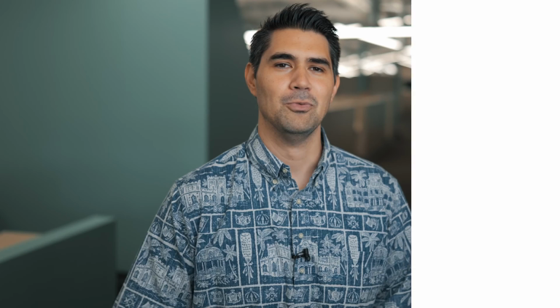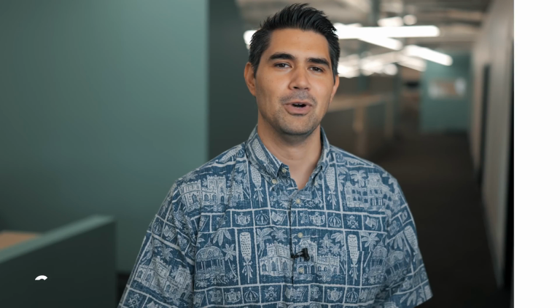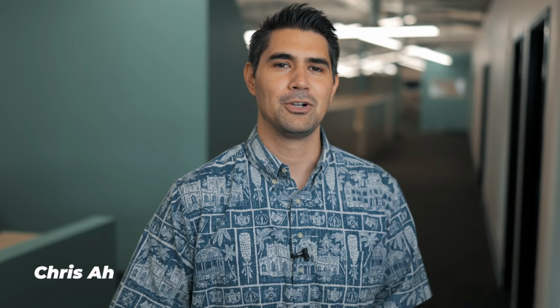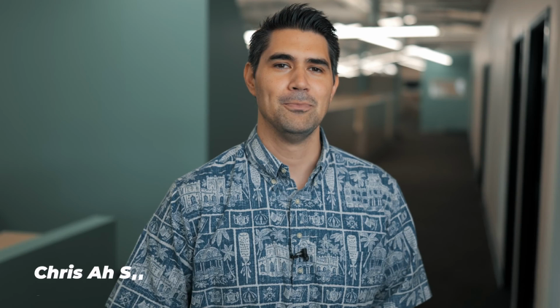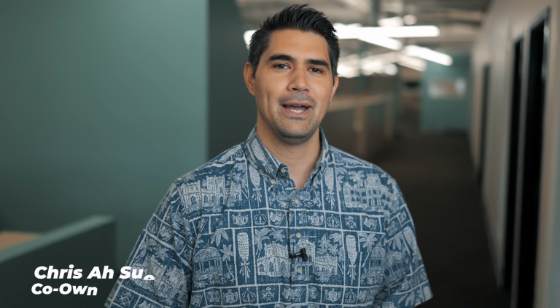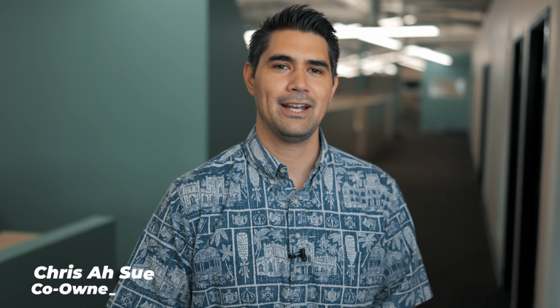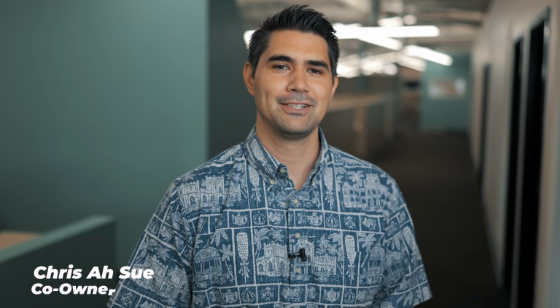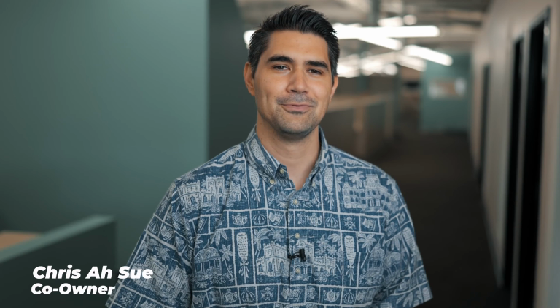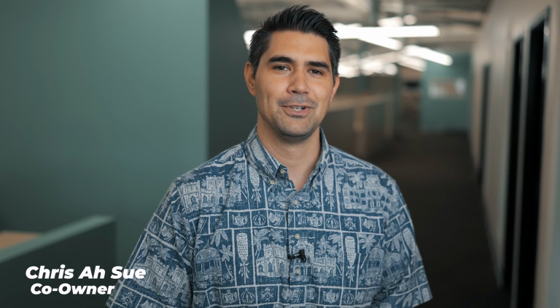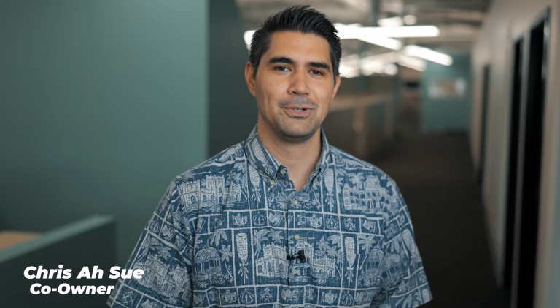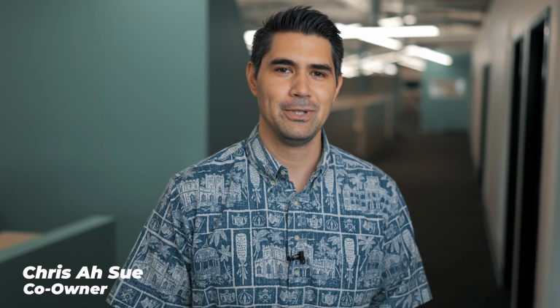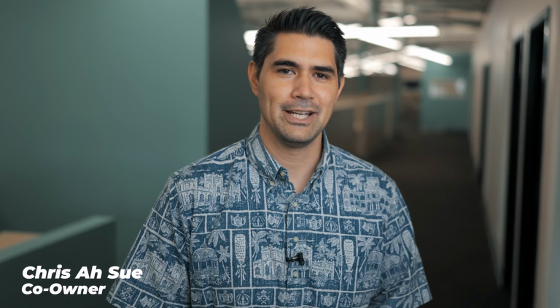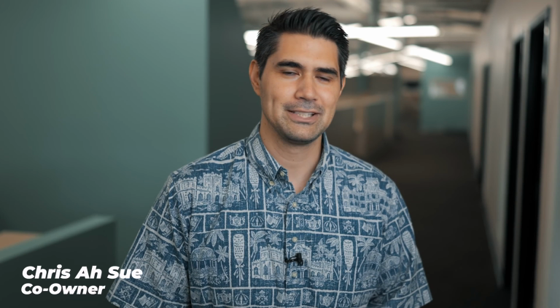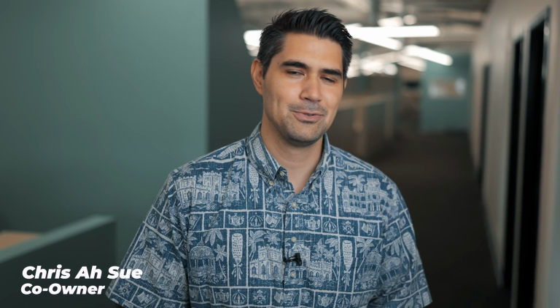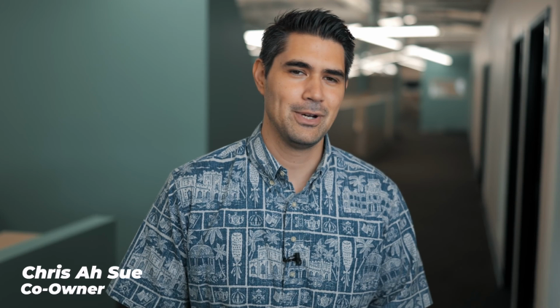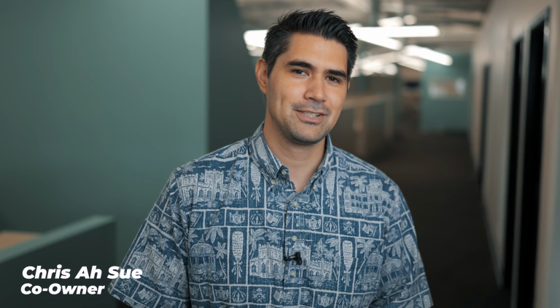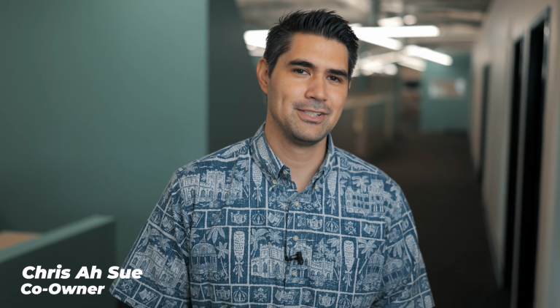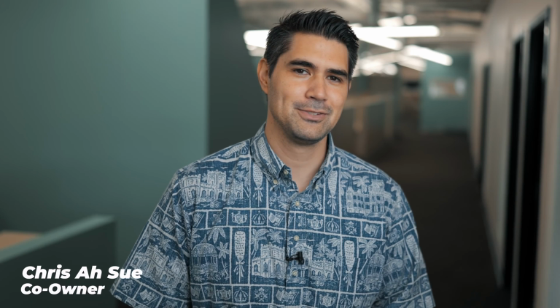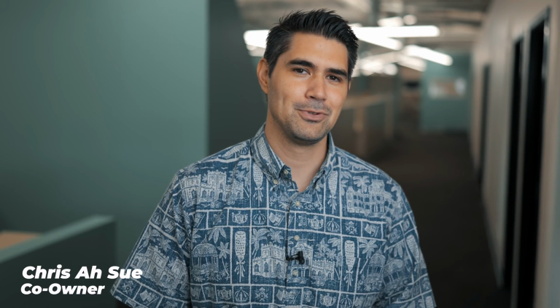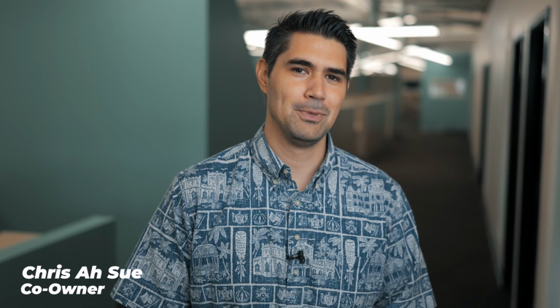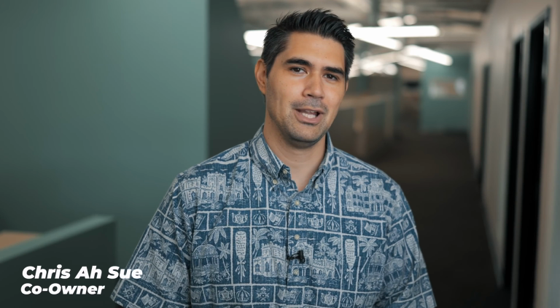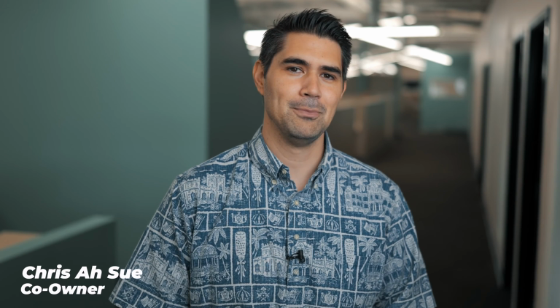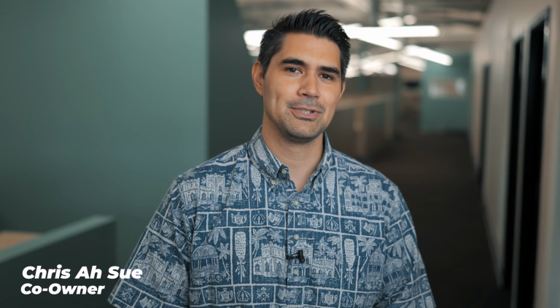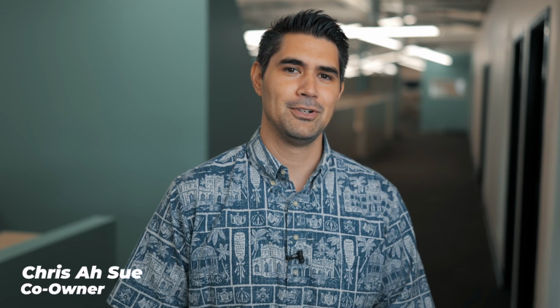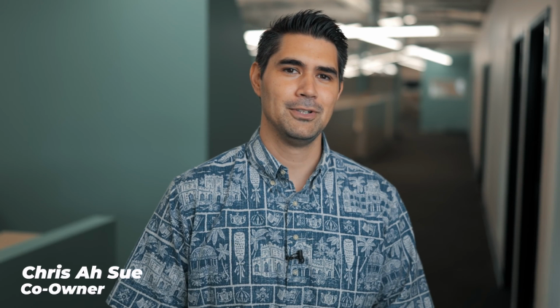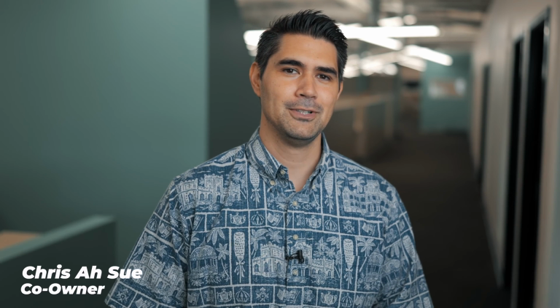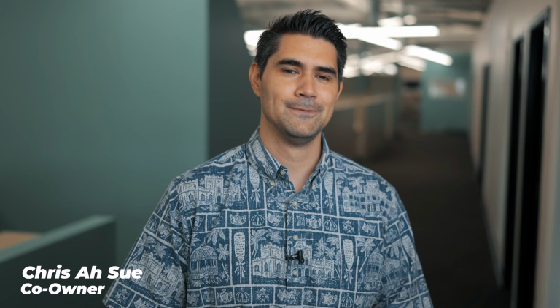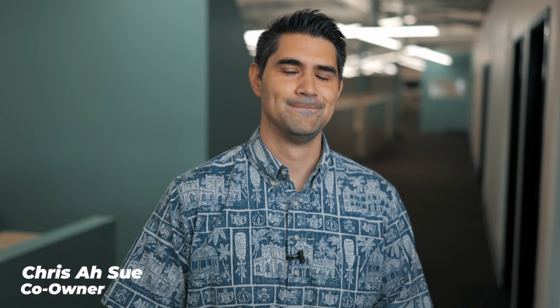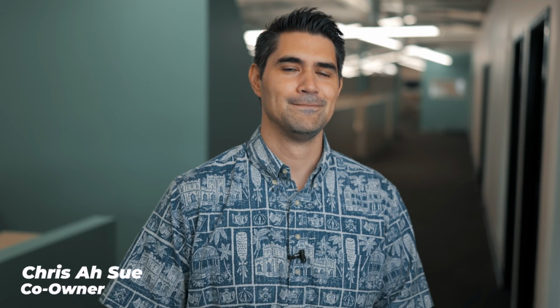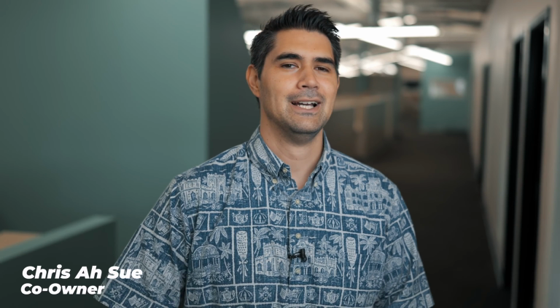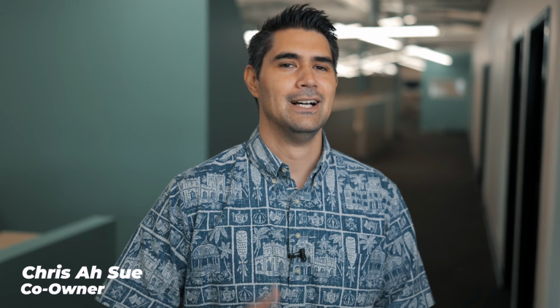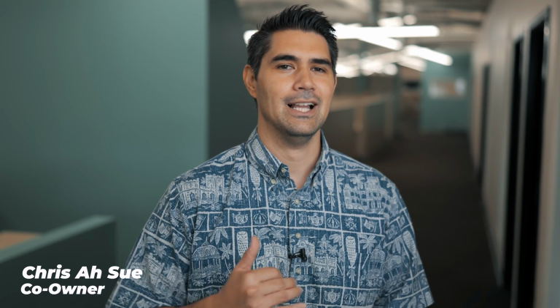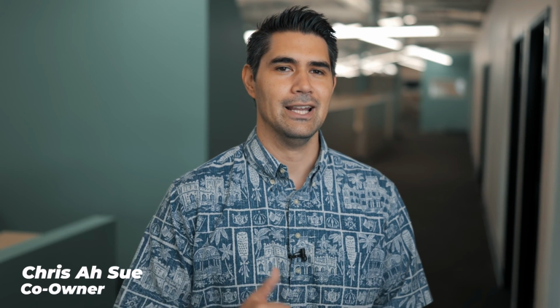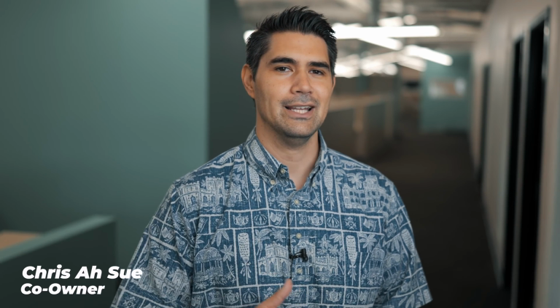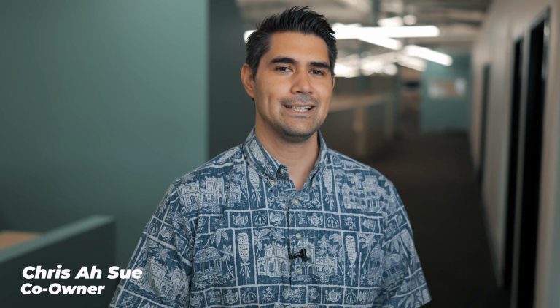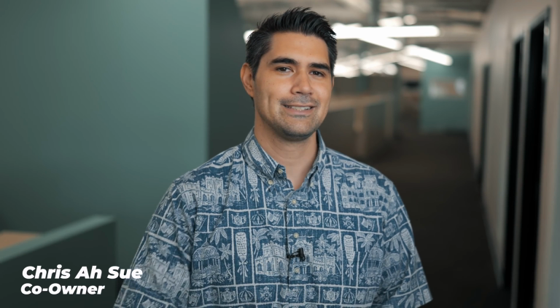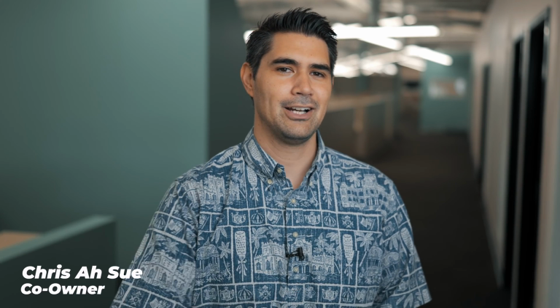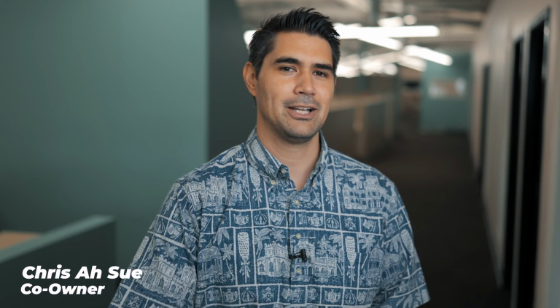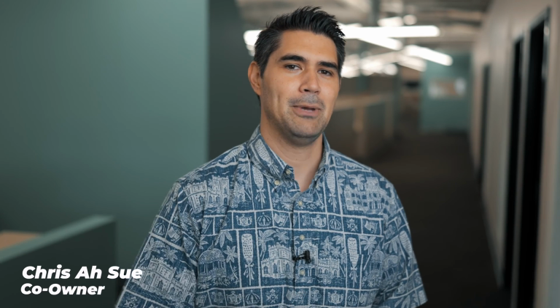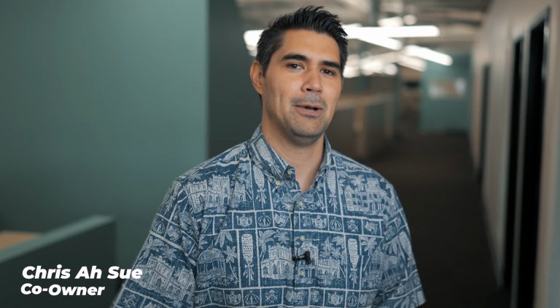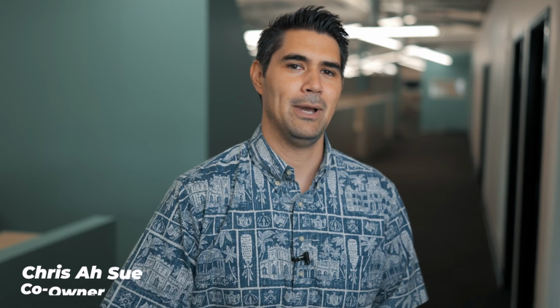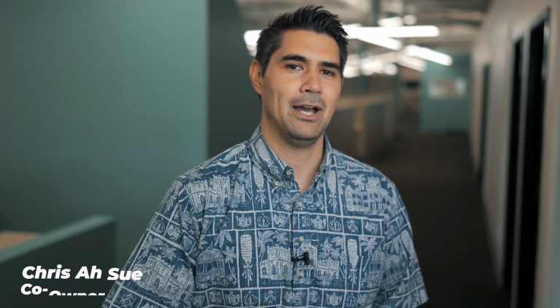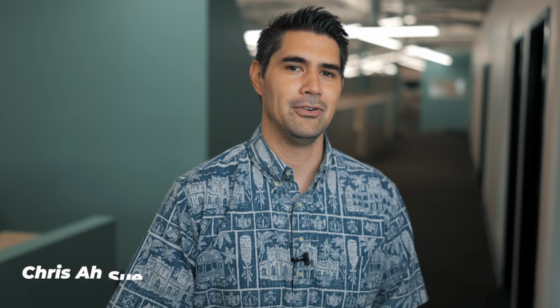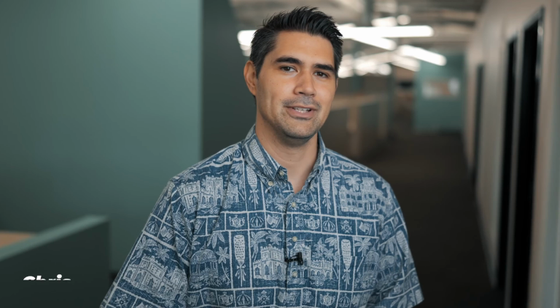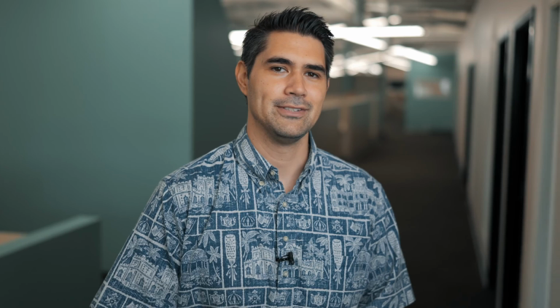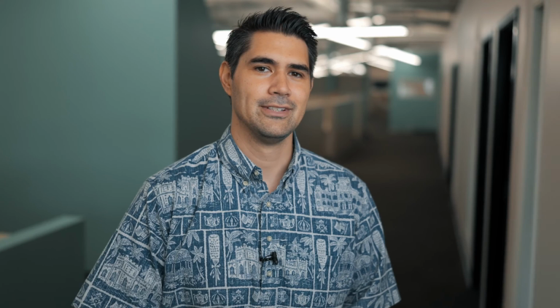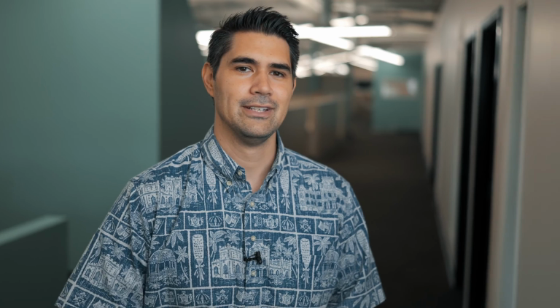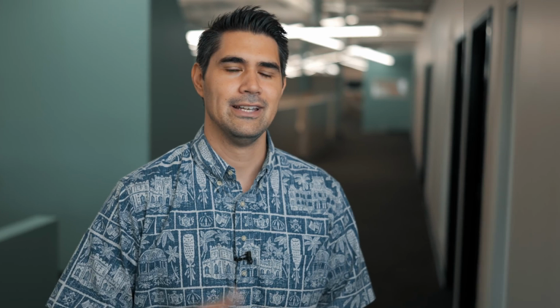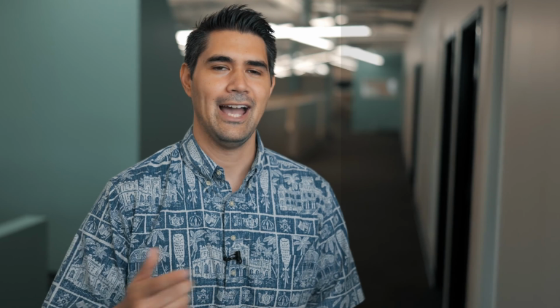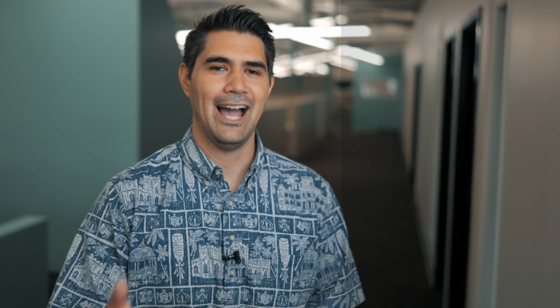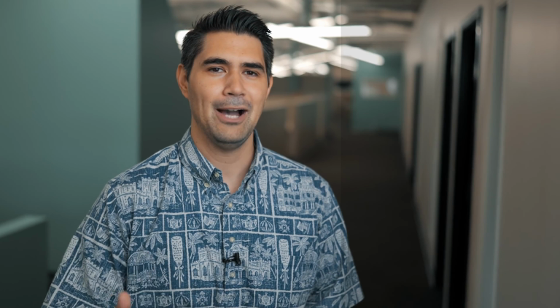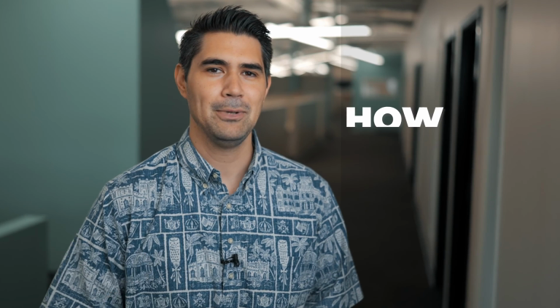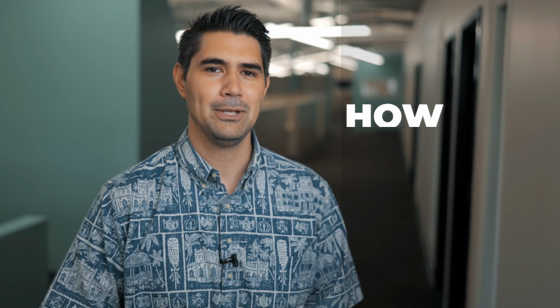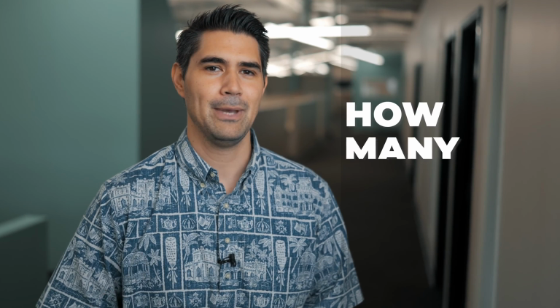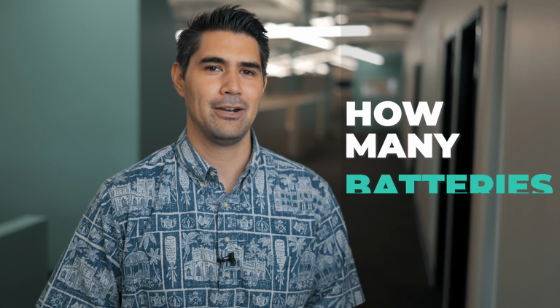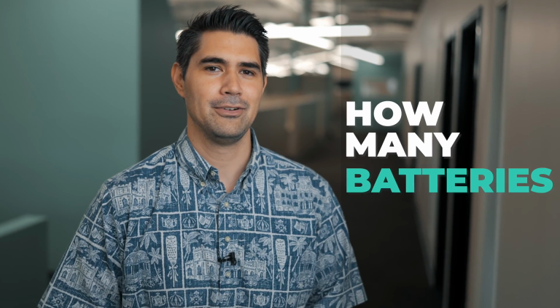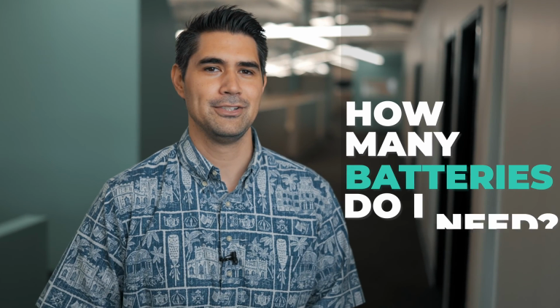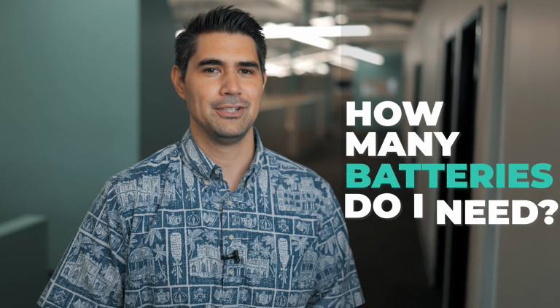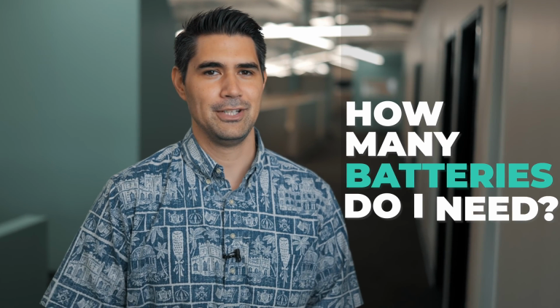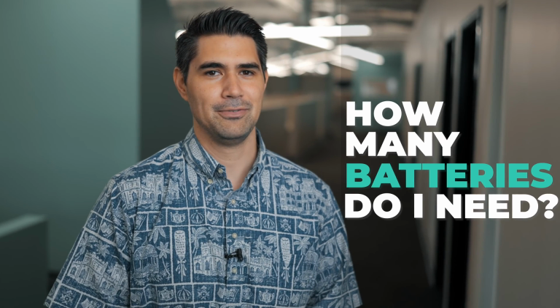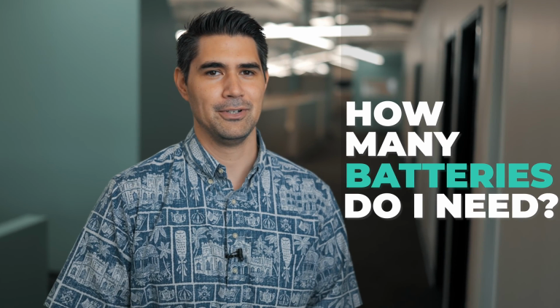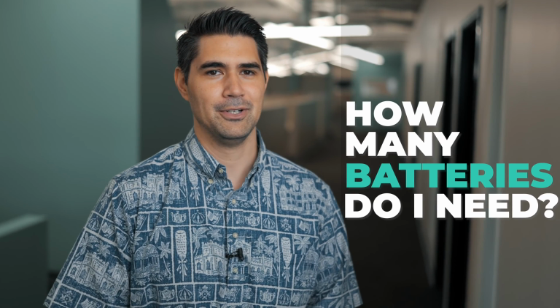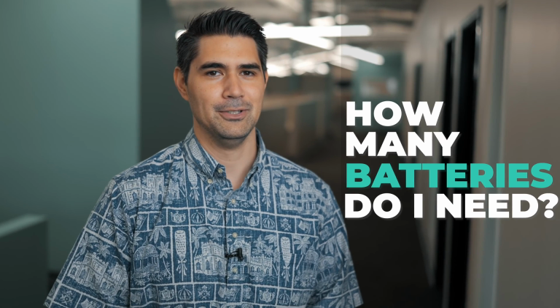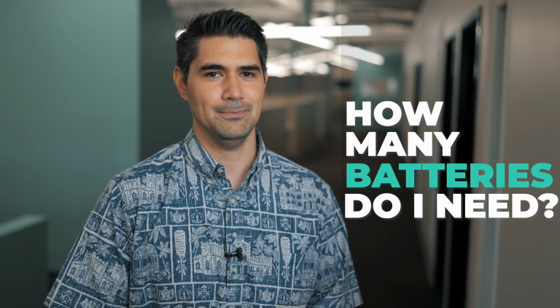Welcome back to Frequently Asked Questions with Malama Solar. Let's talk about batteries. How many batteries do you need for your home?